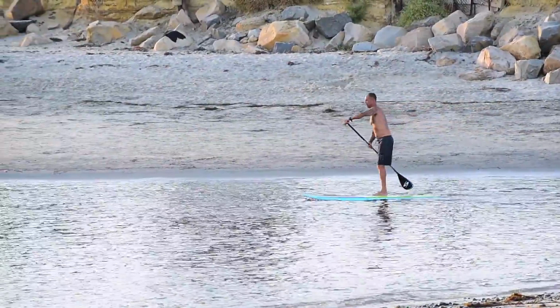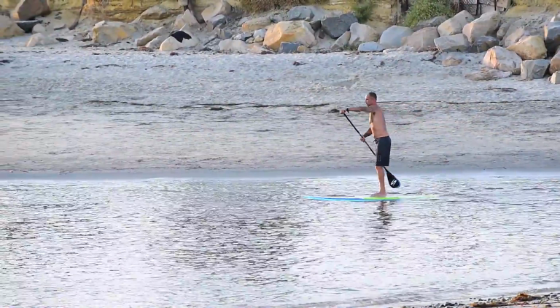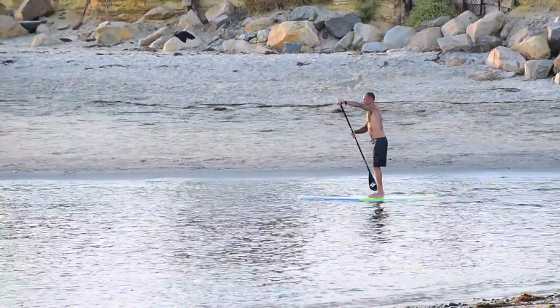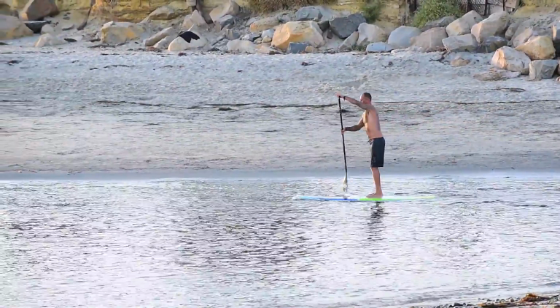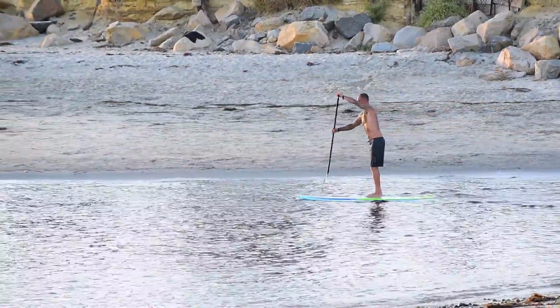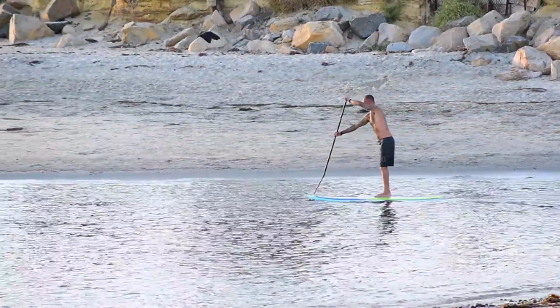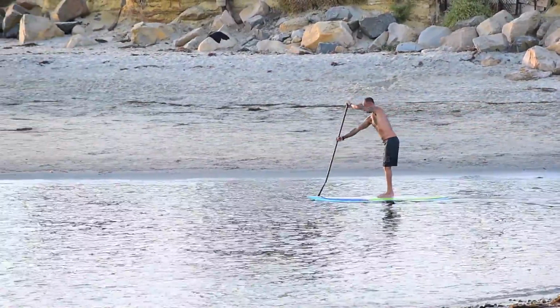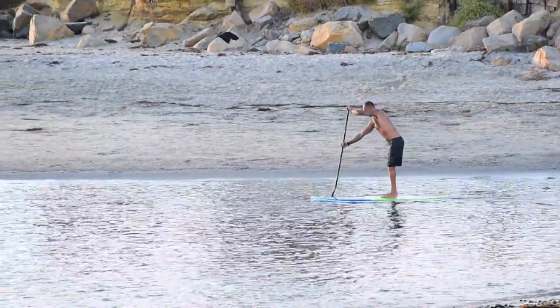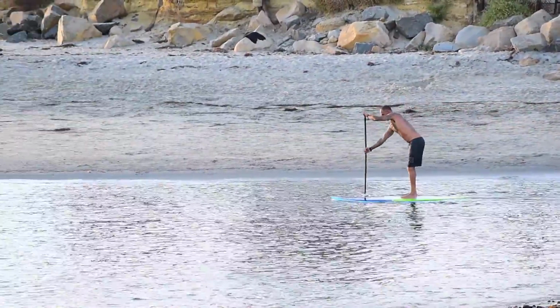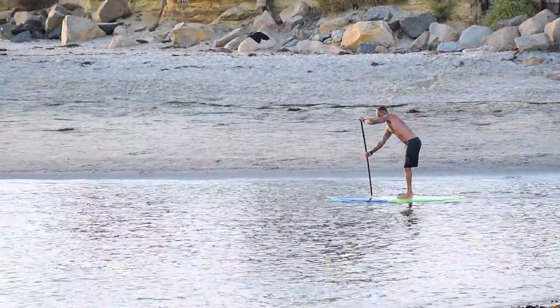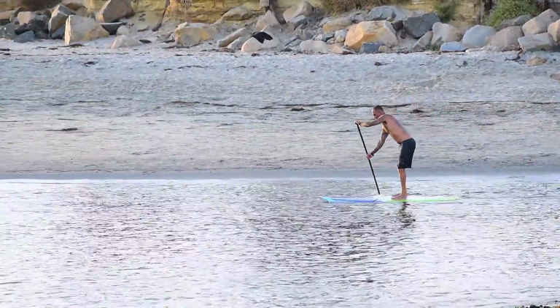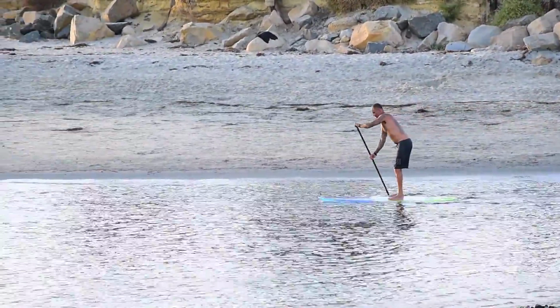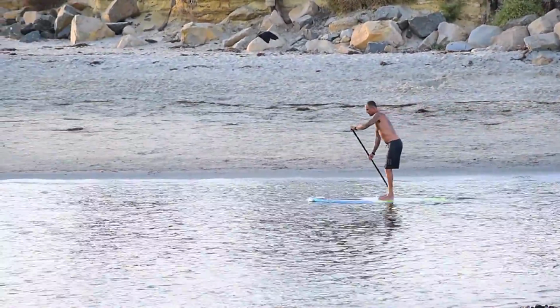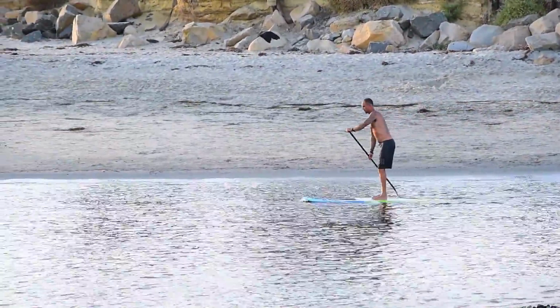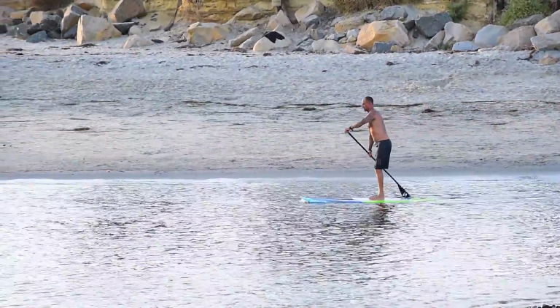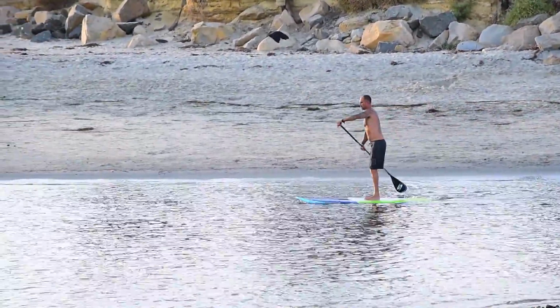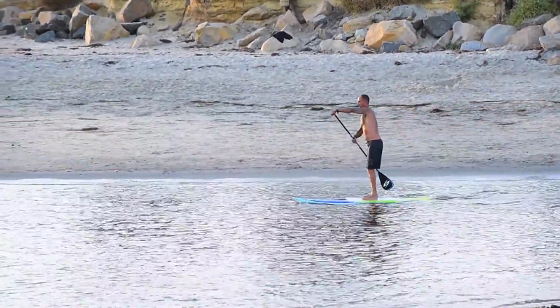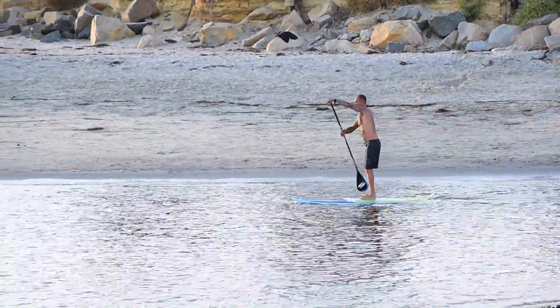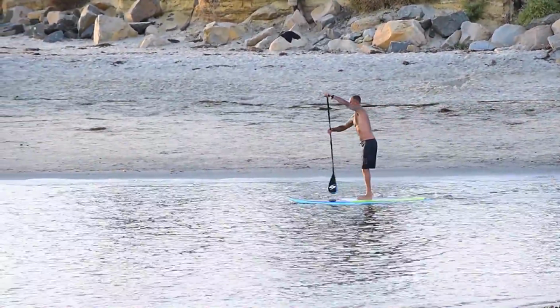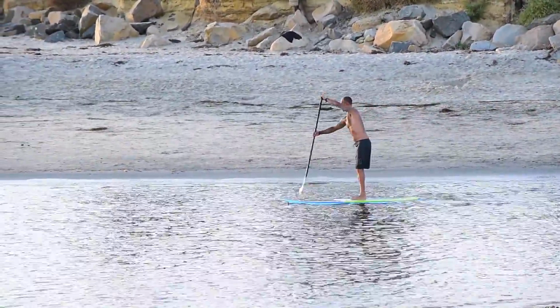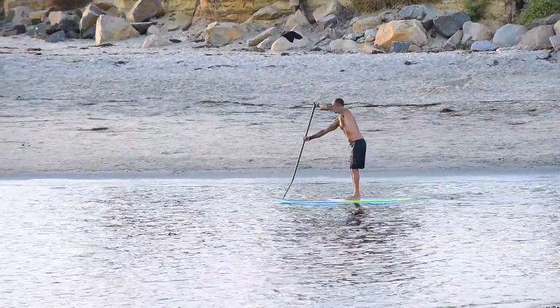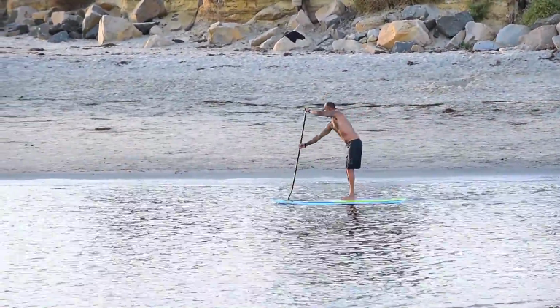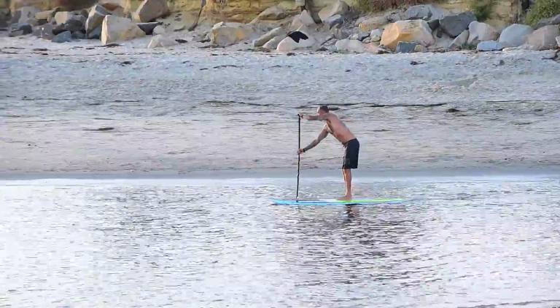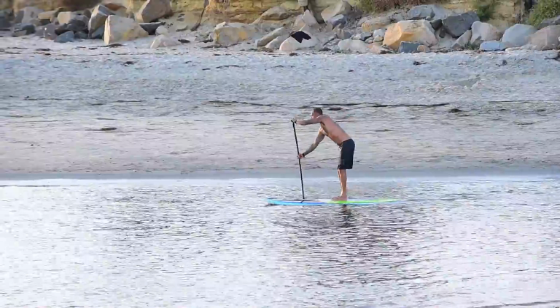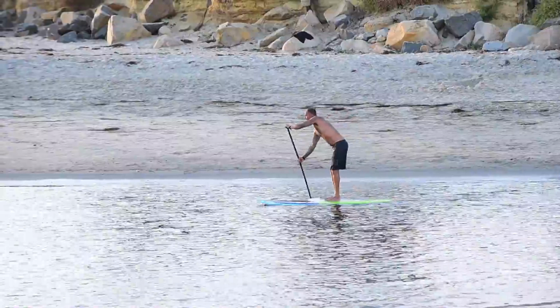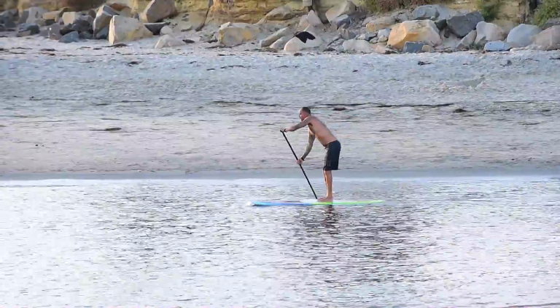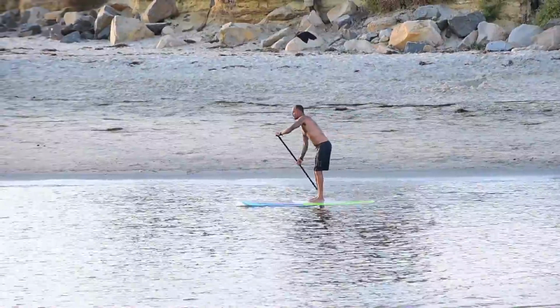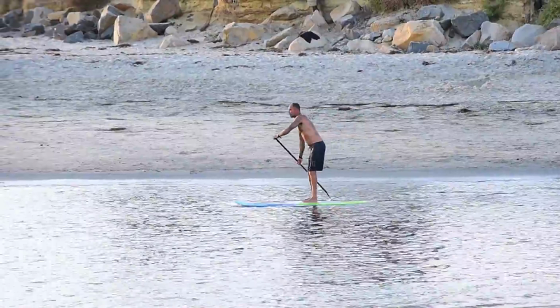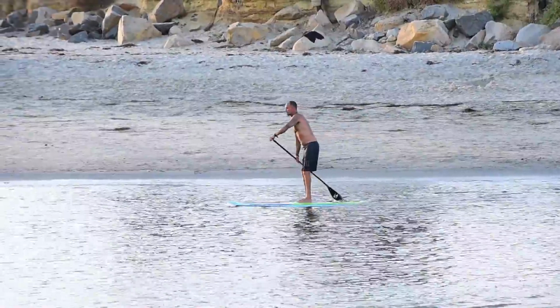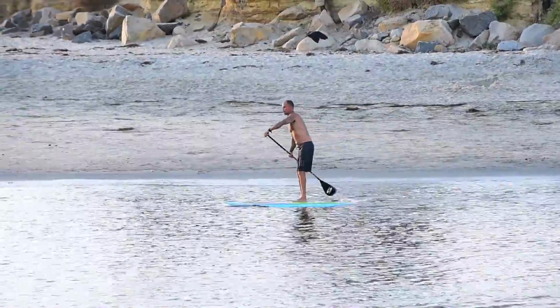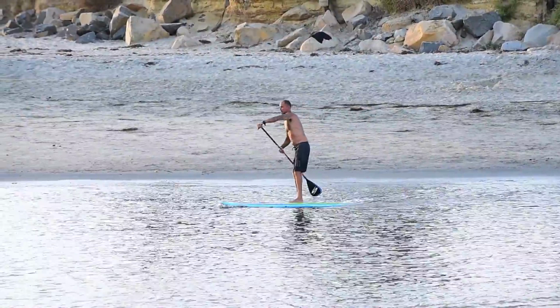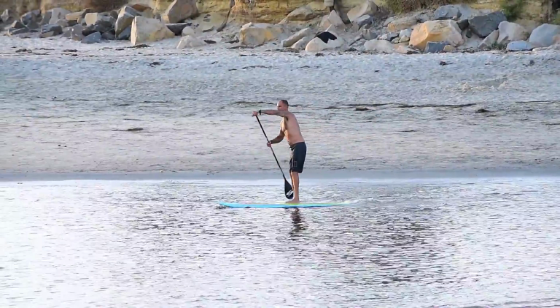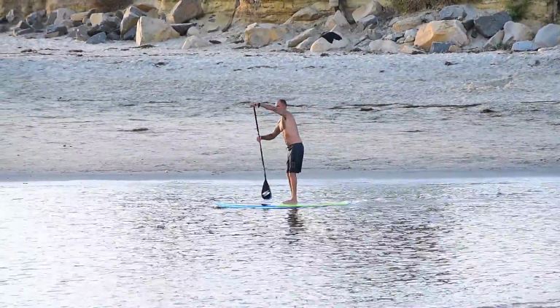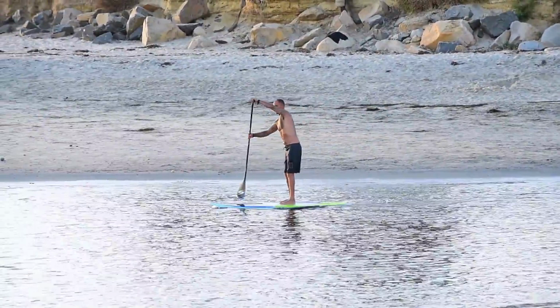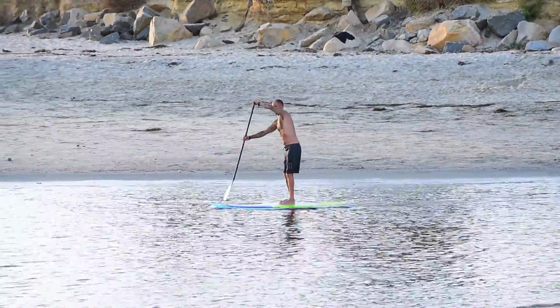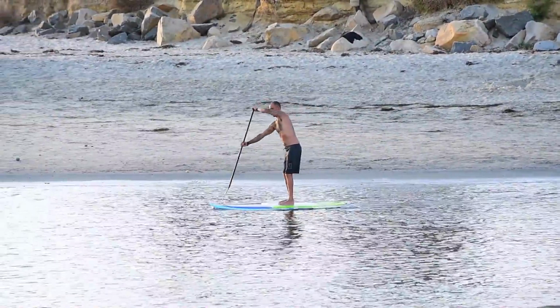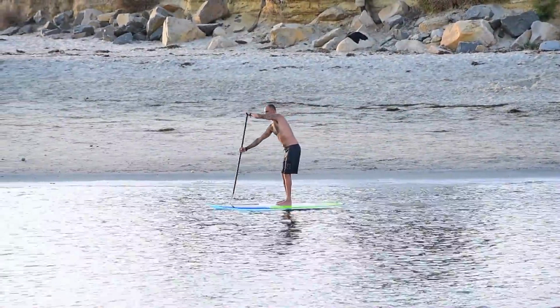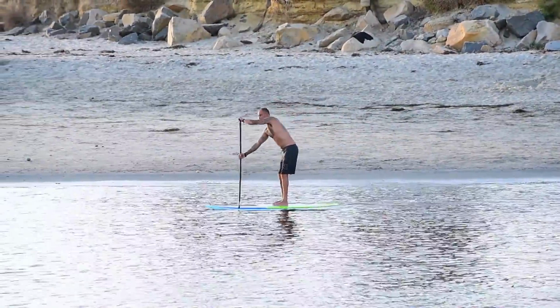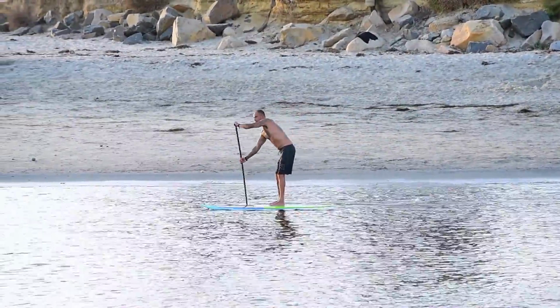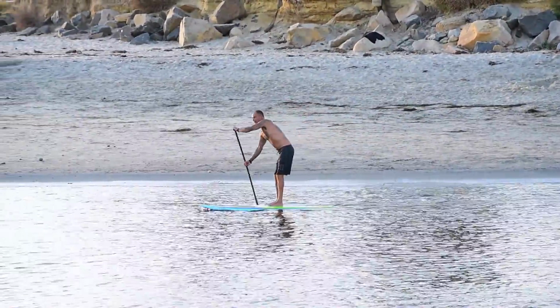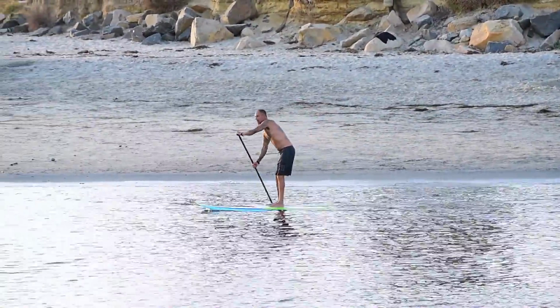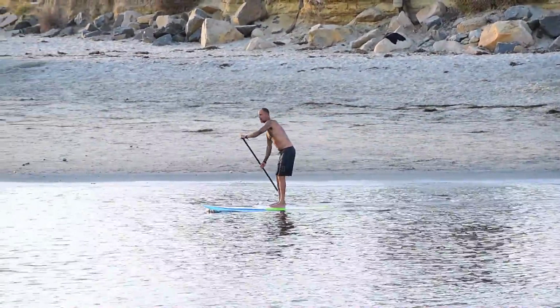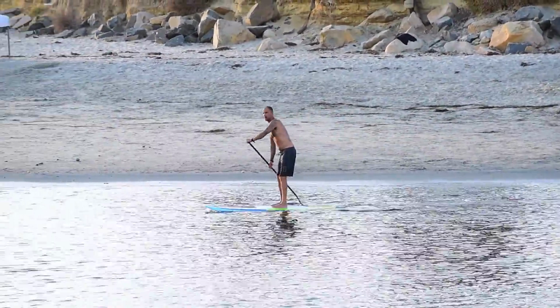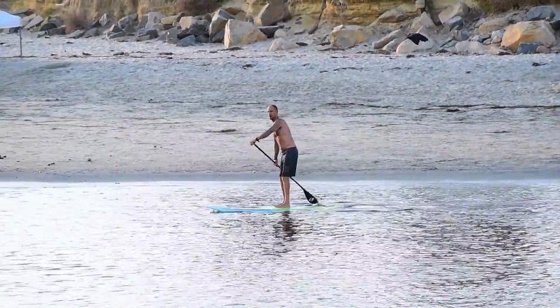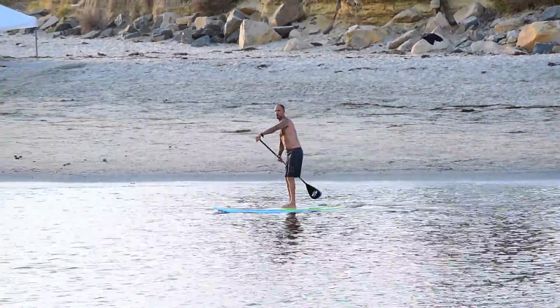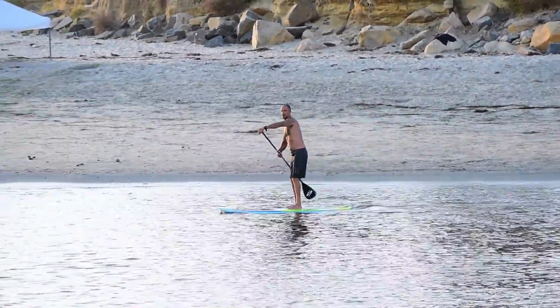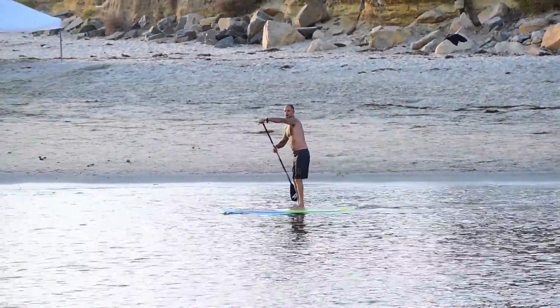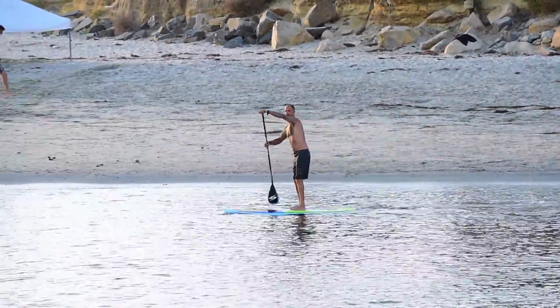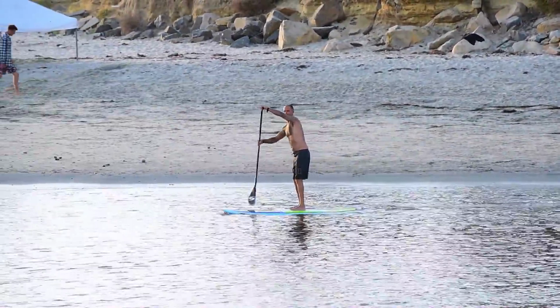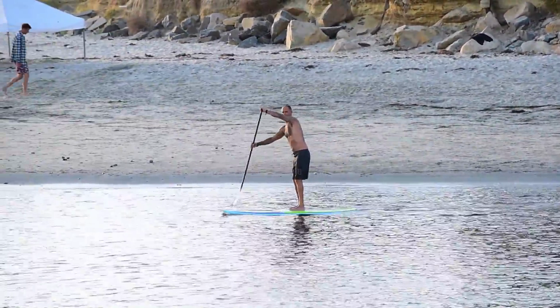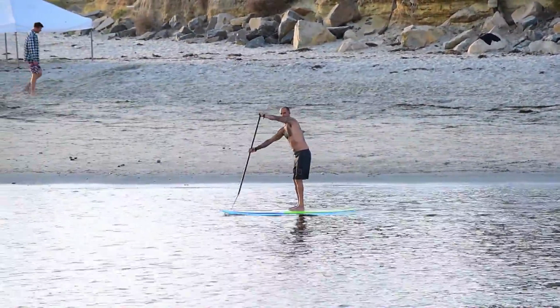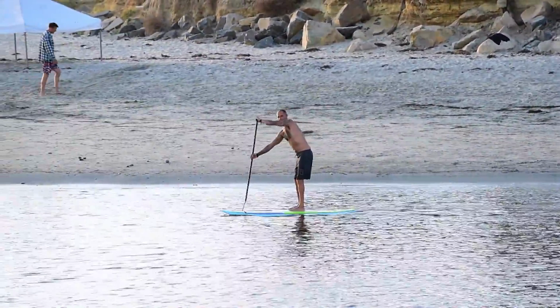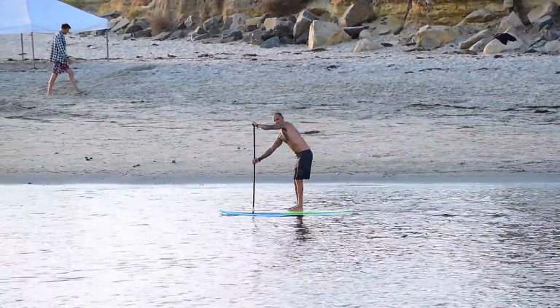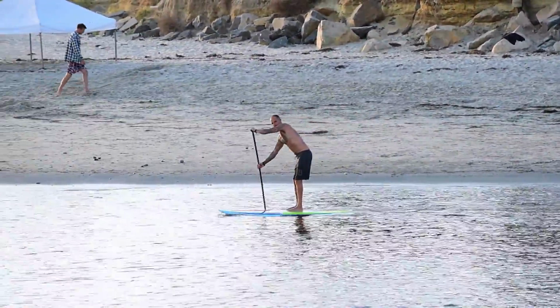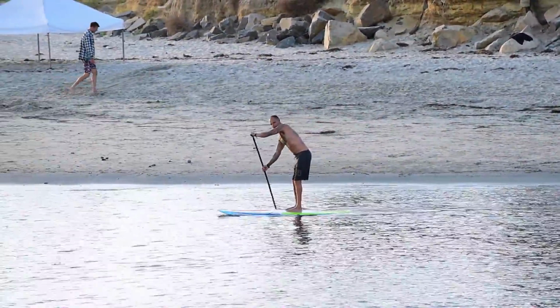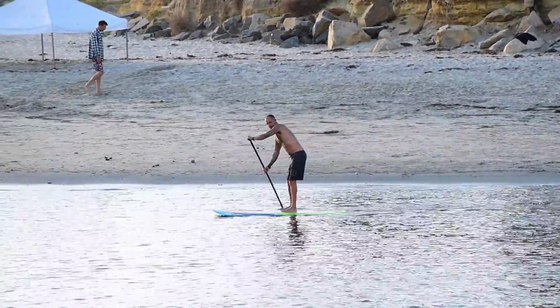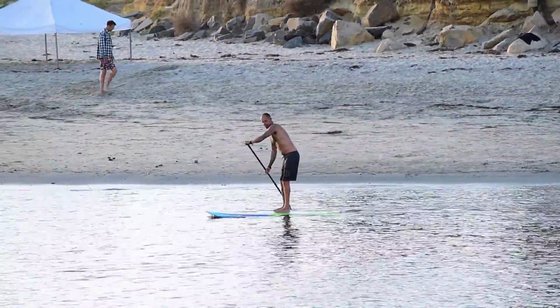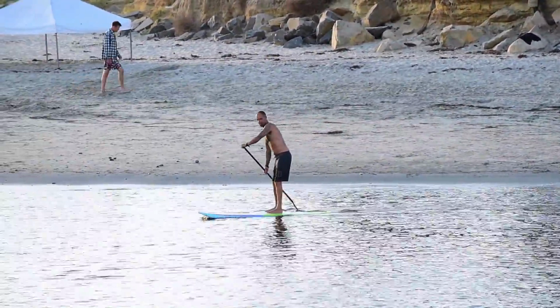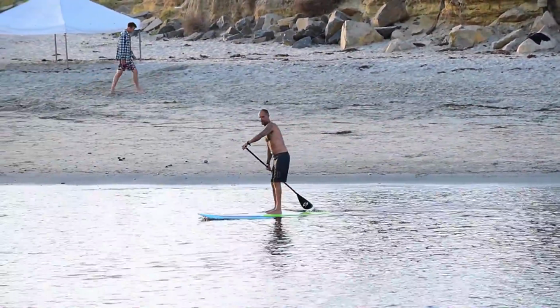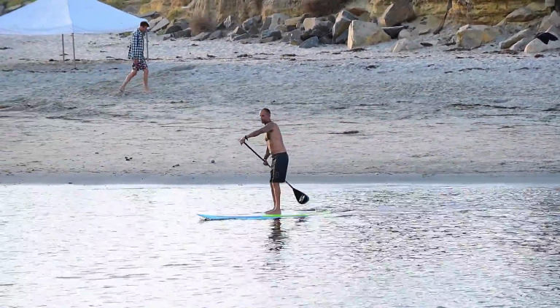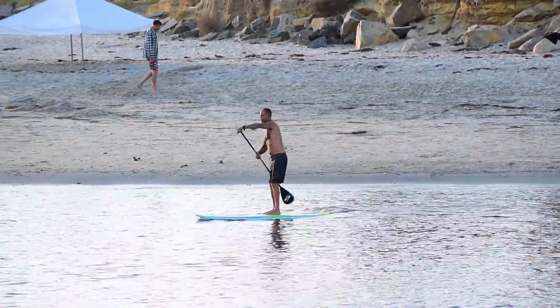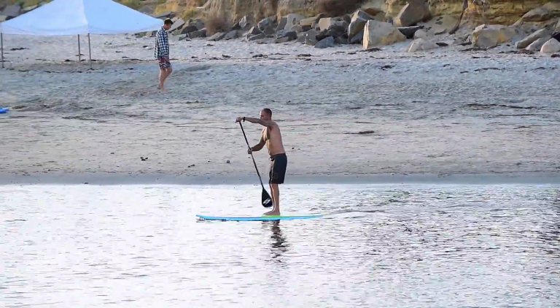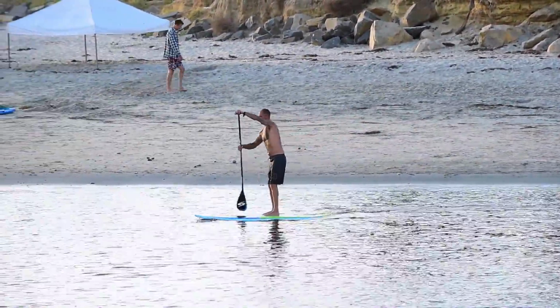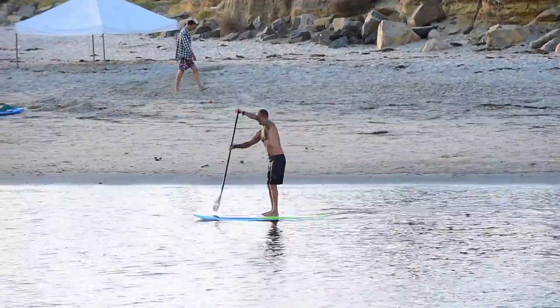This is John F. Shari, NSP Team Rider, here to tell you about my new favorite SUP, the 87DC.